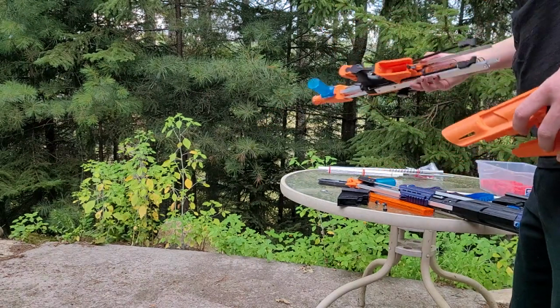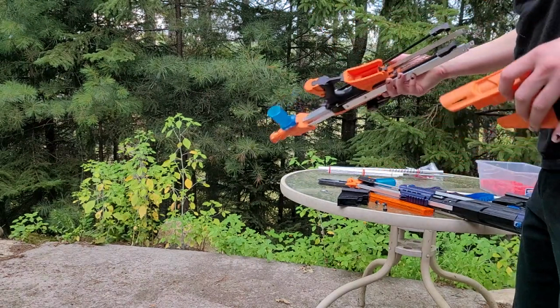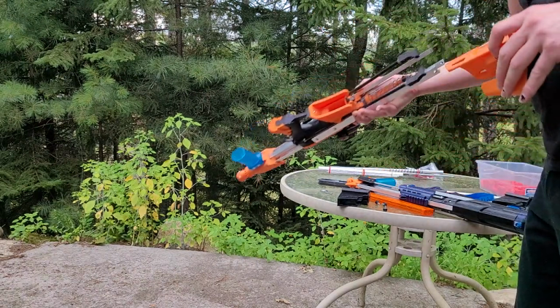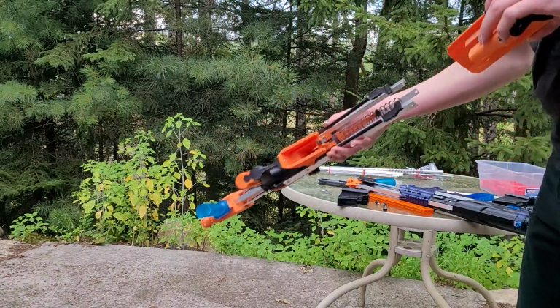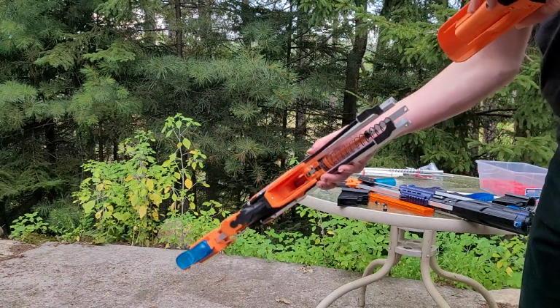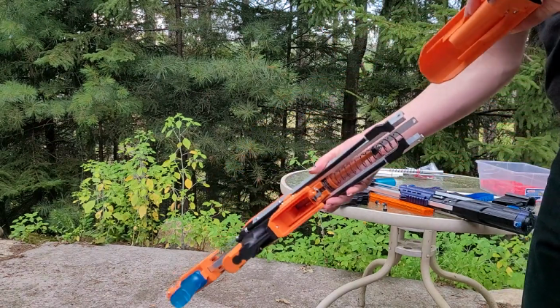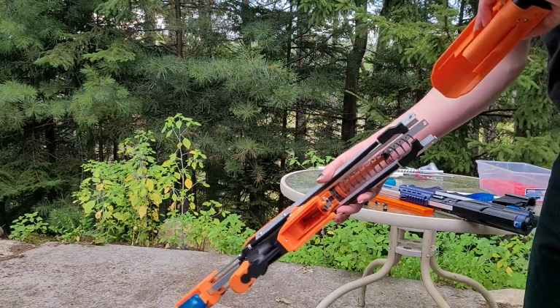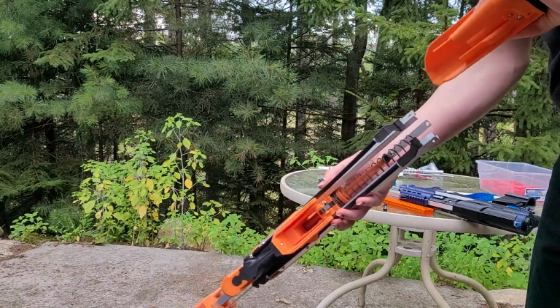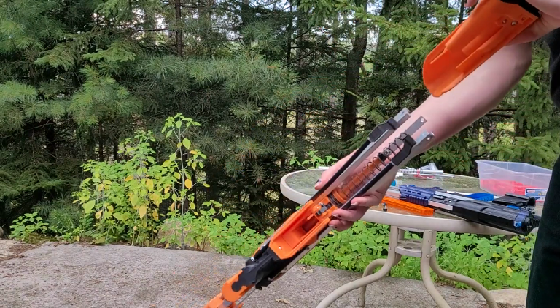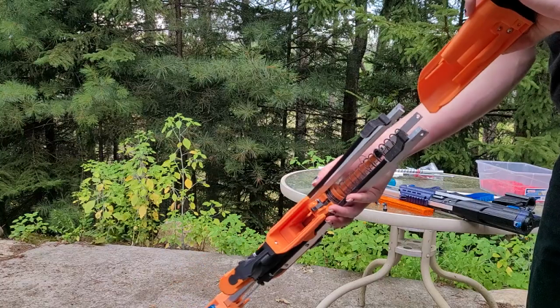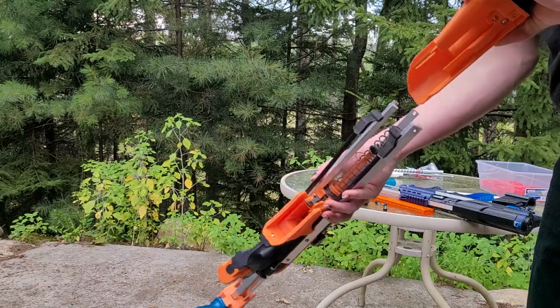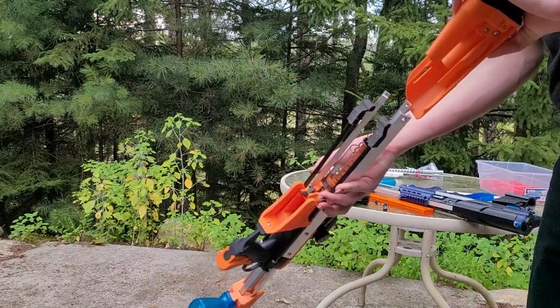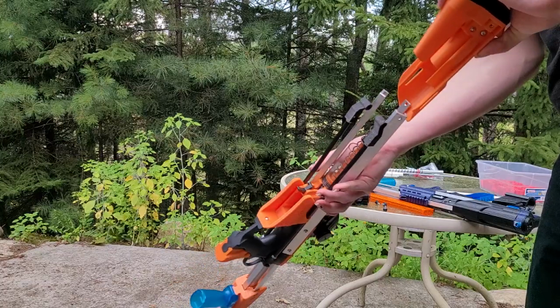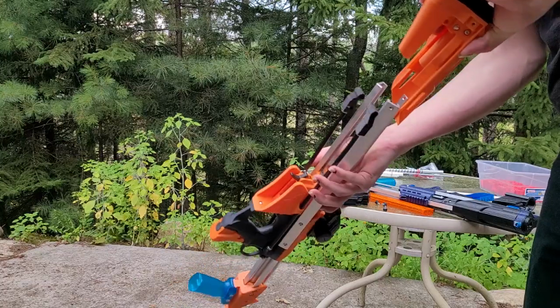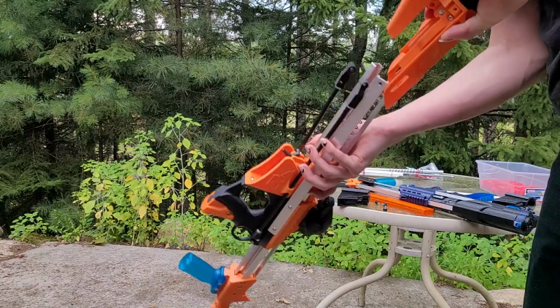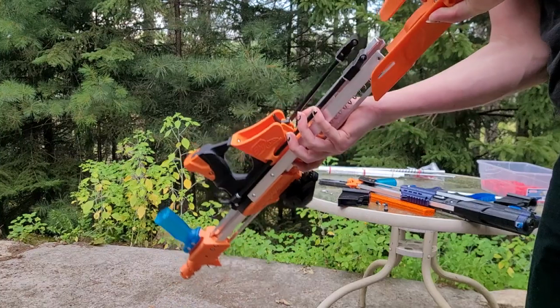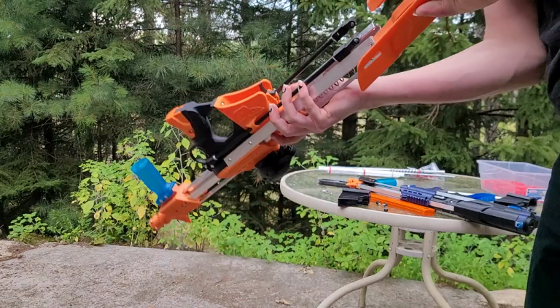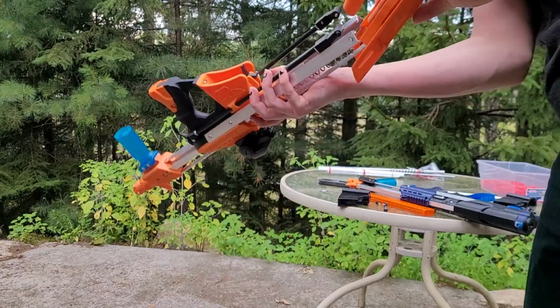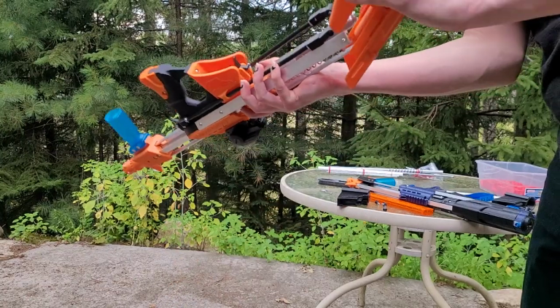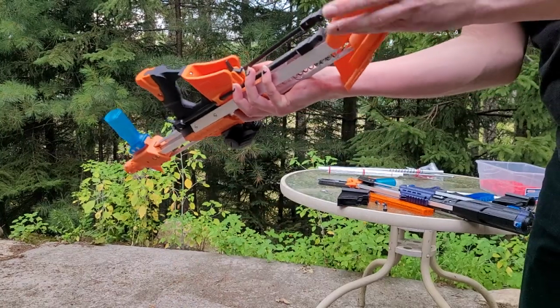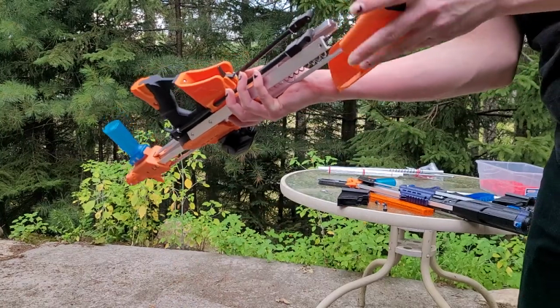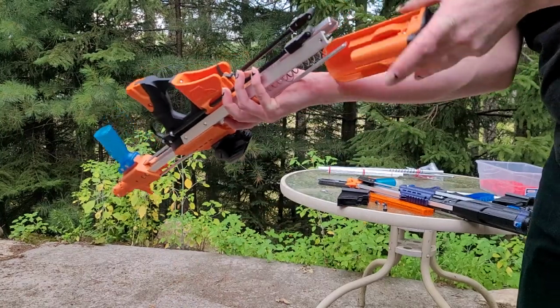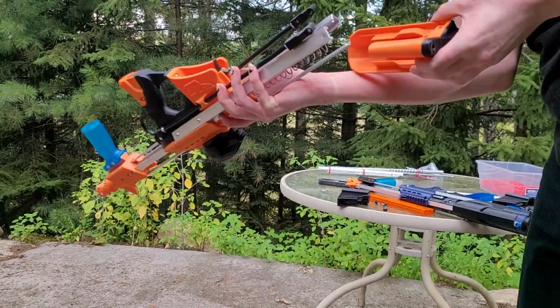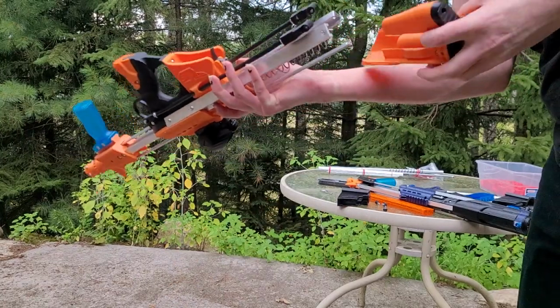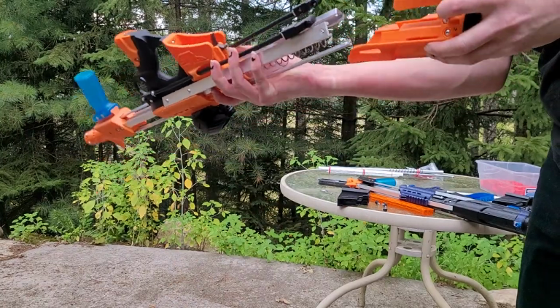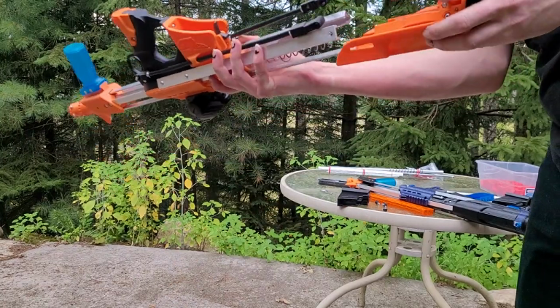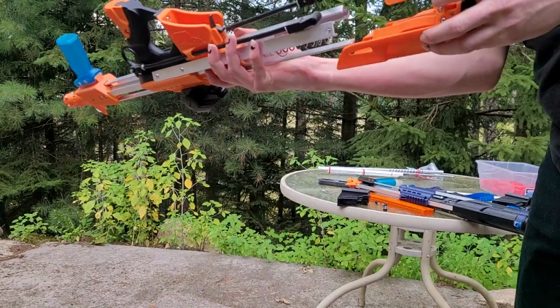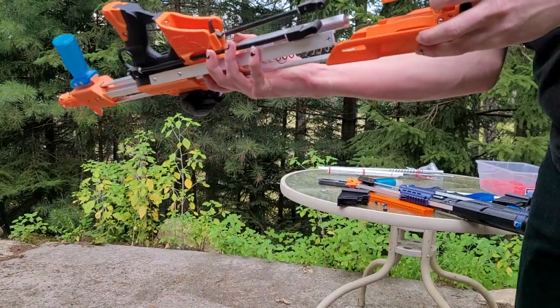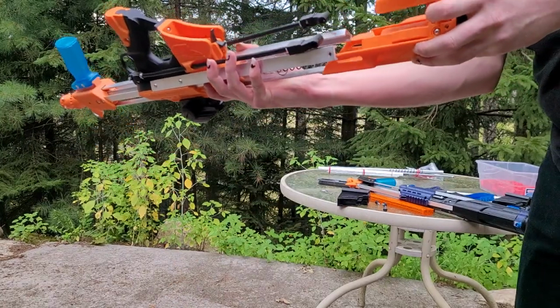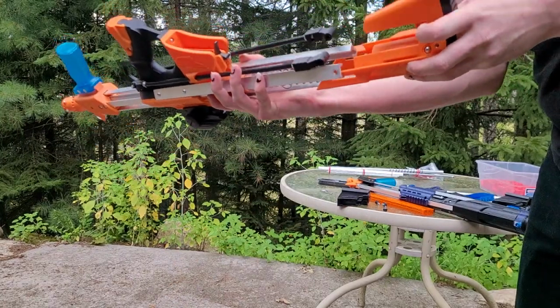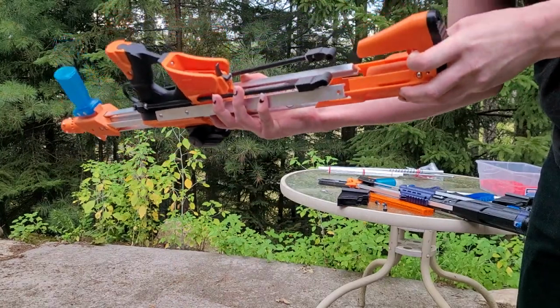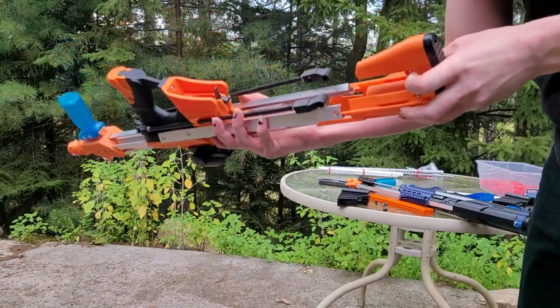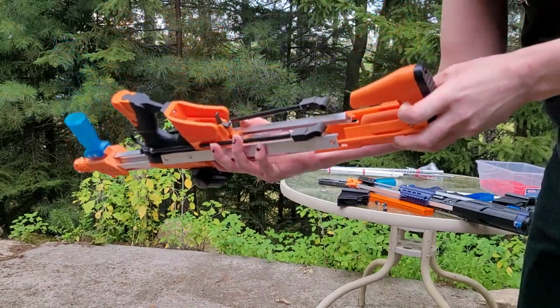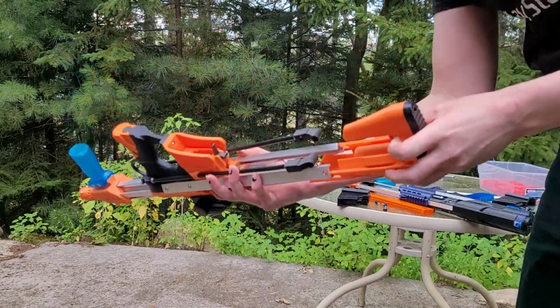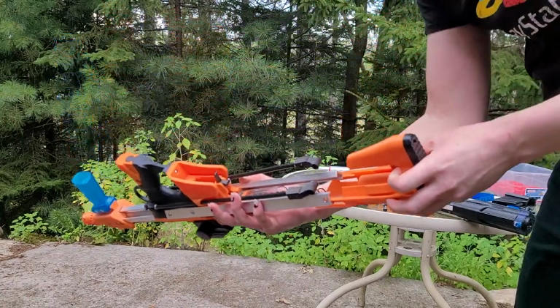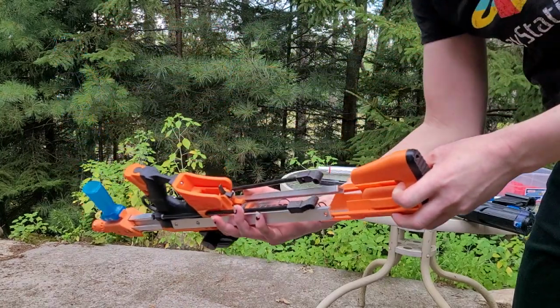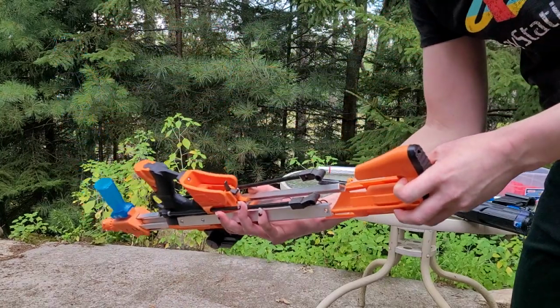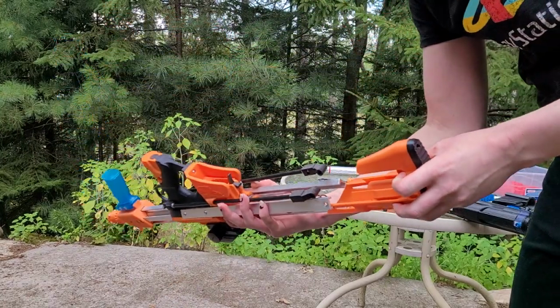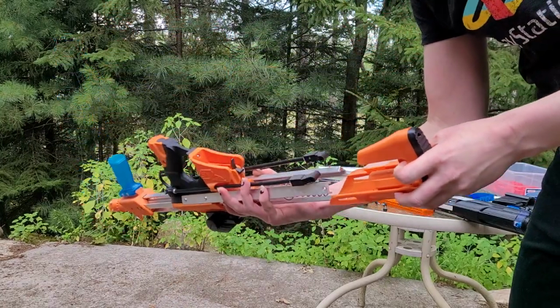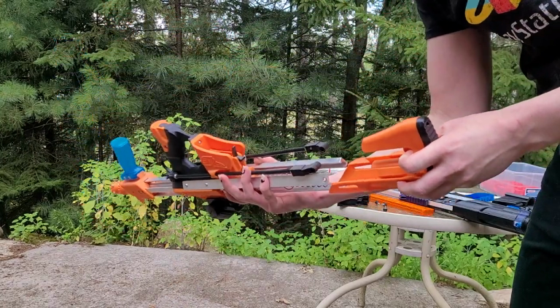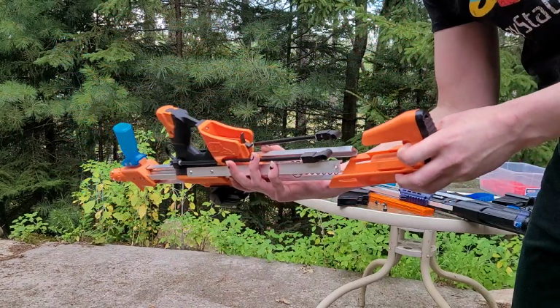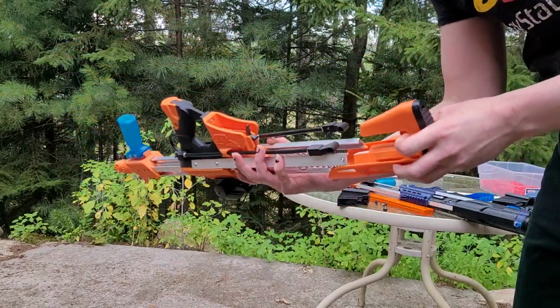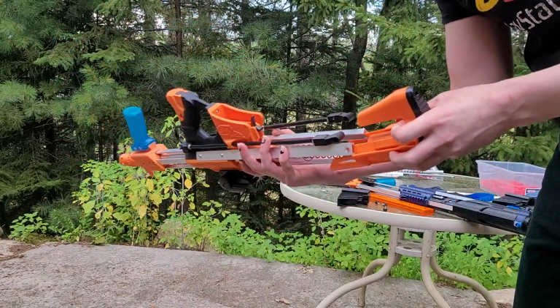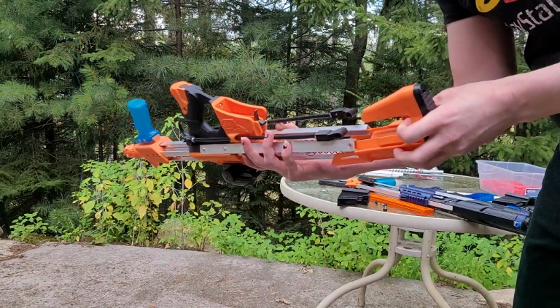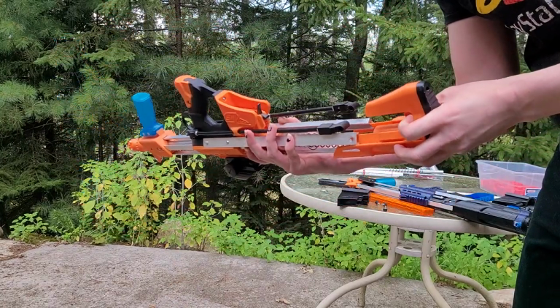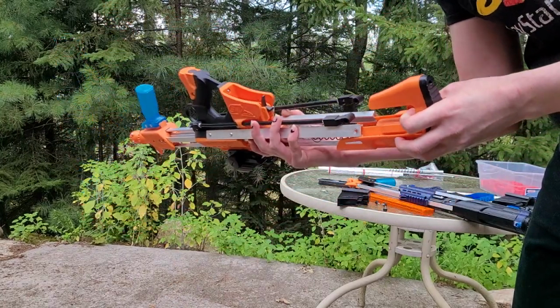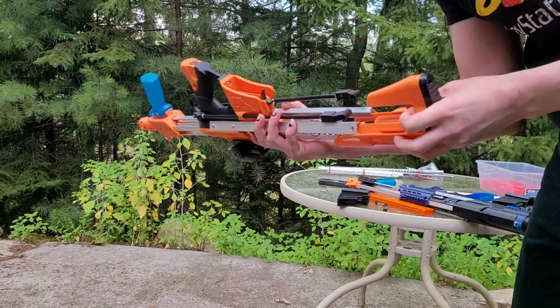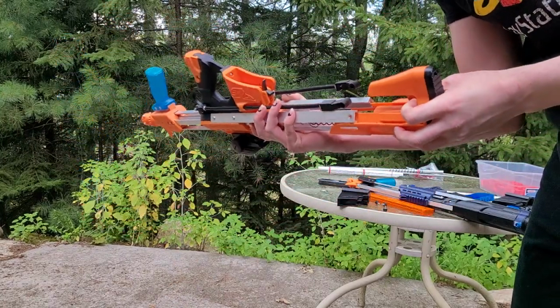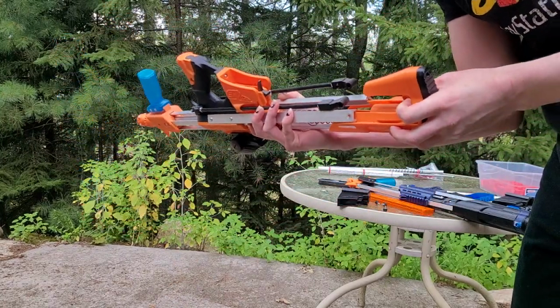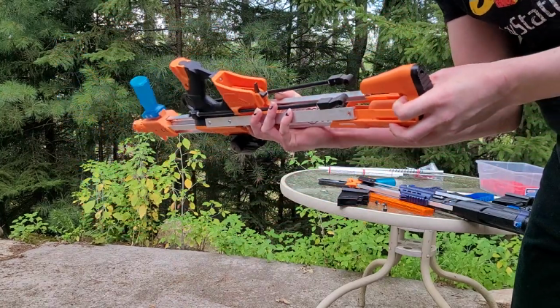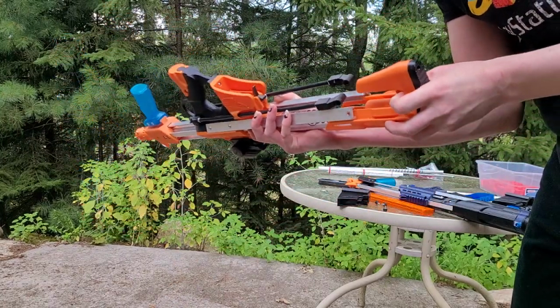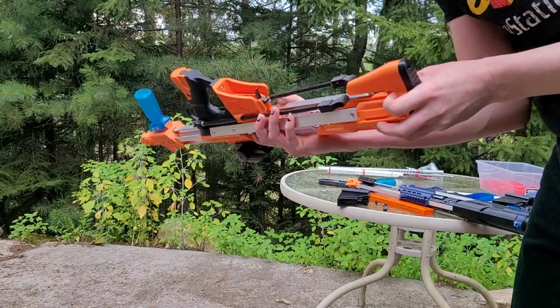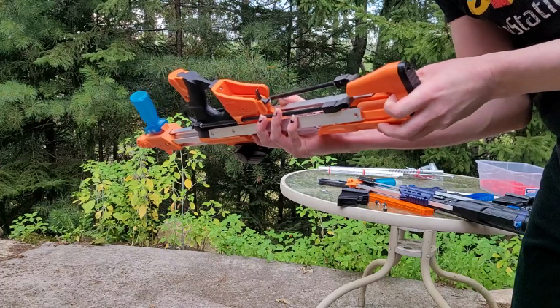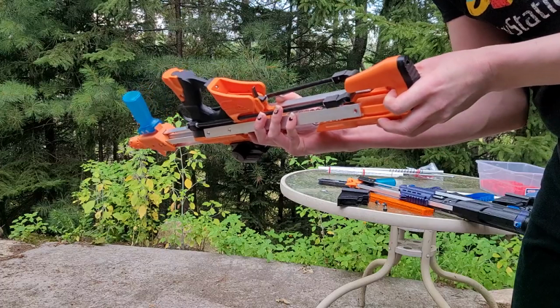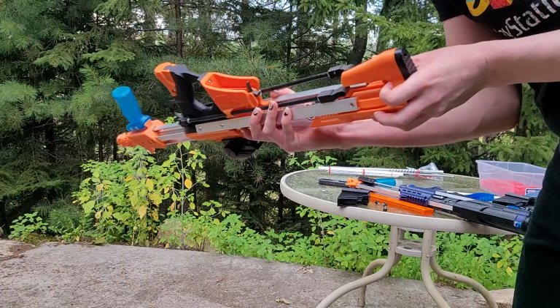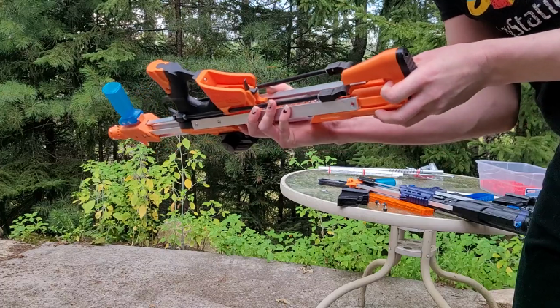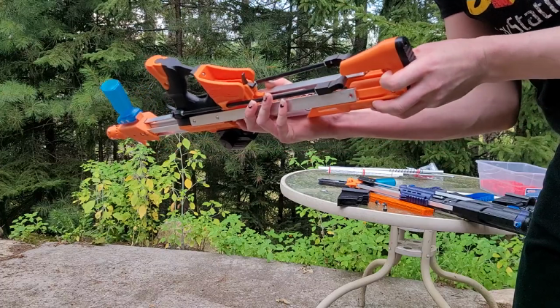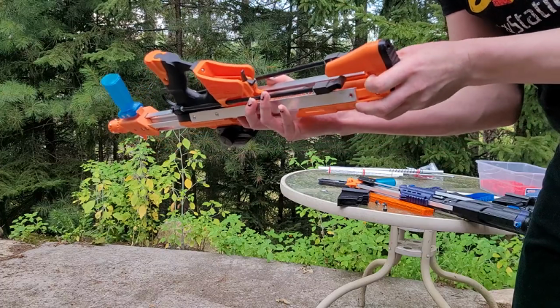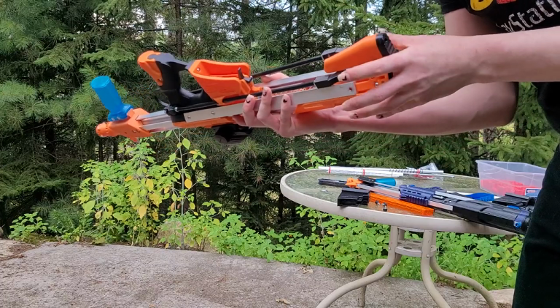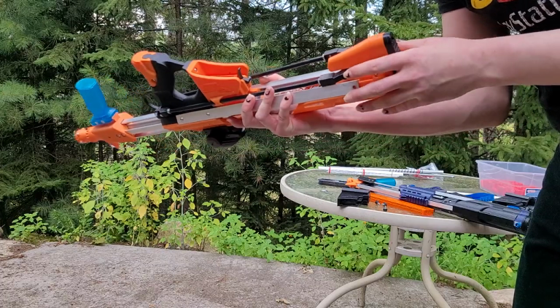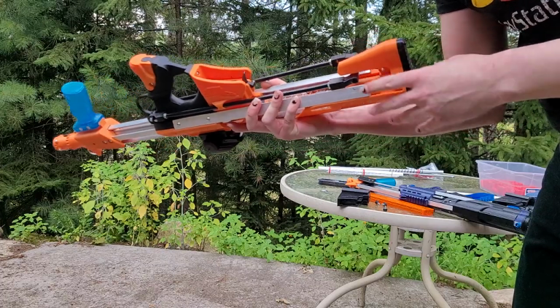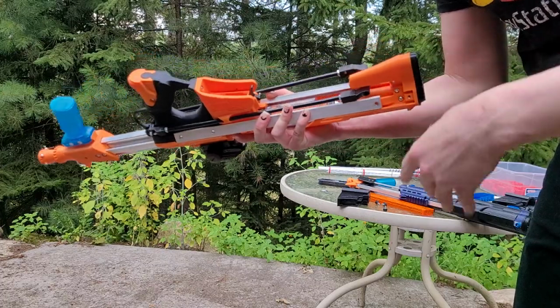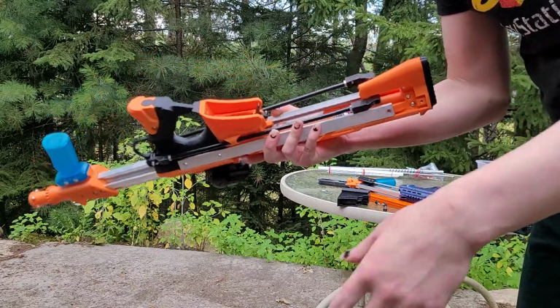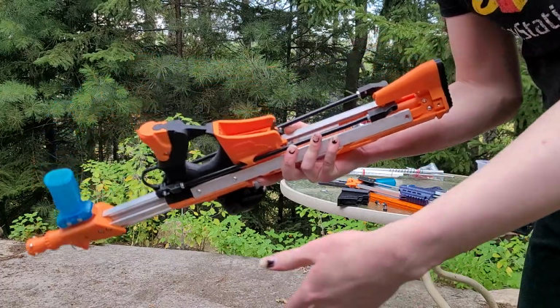To get this back together, all you need to do is line this up...